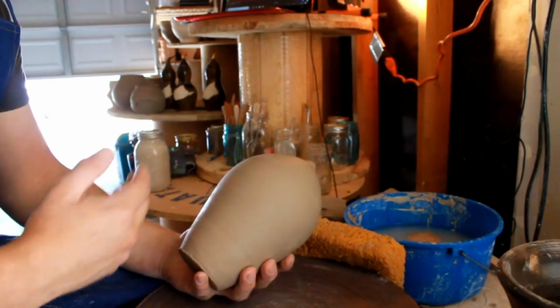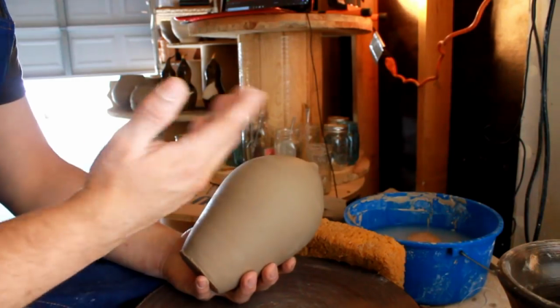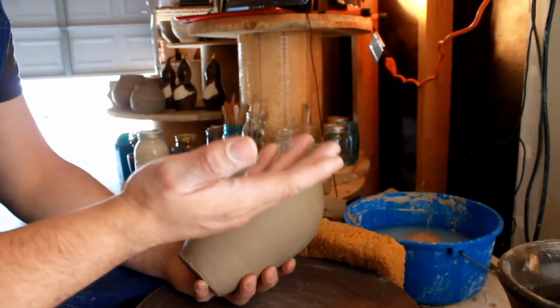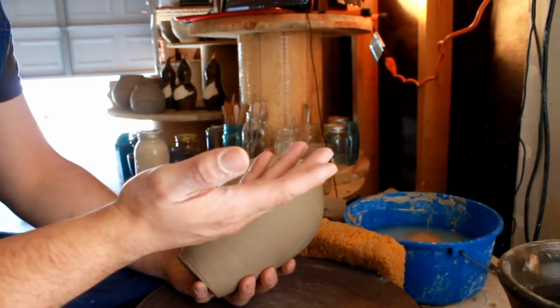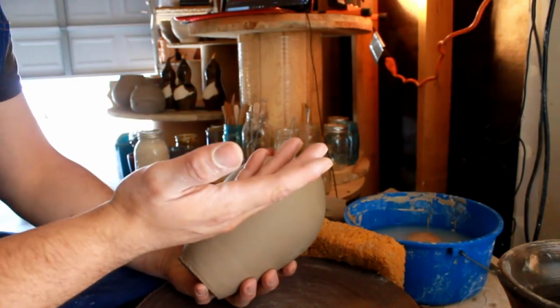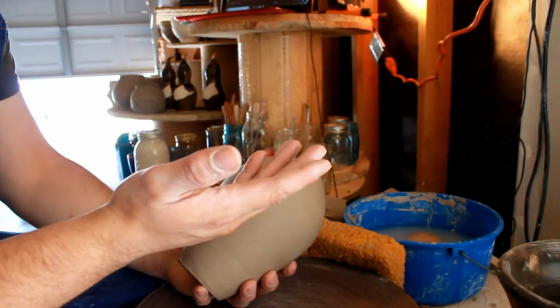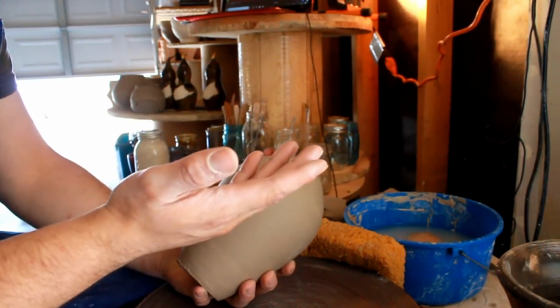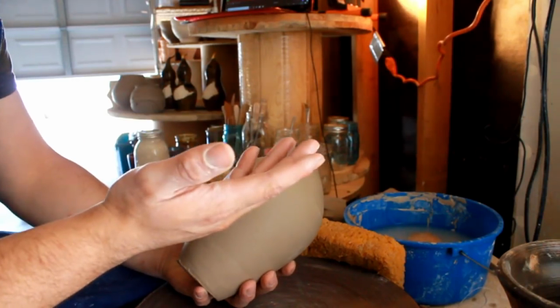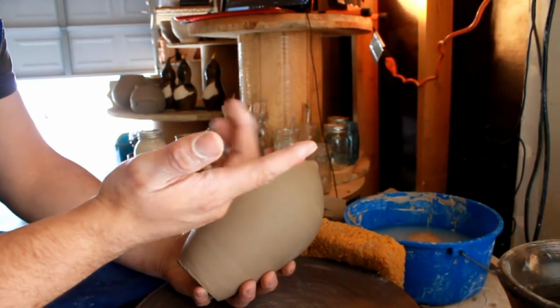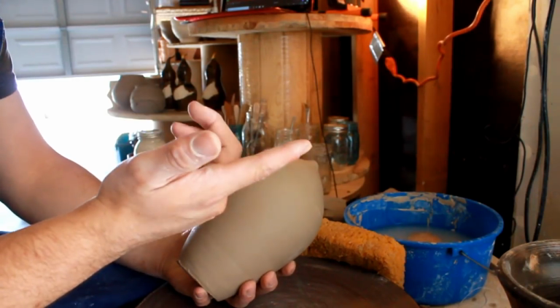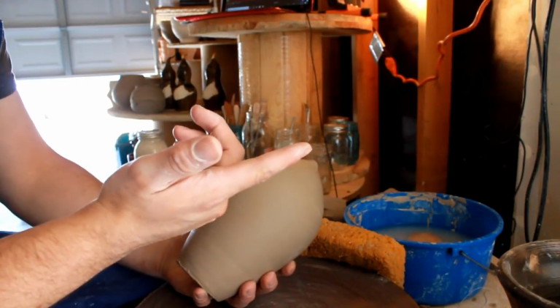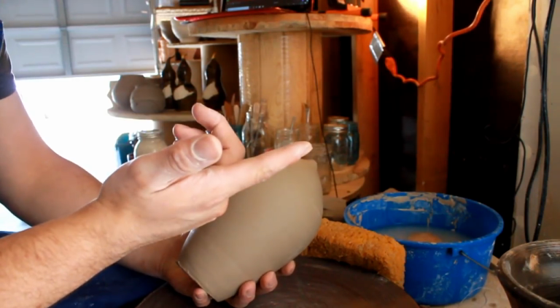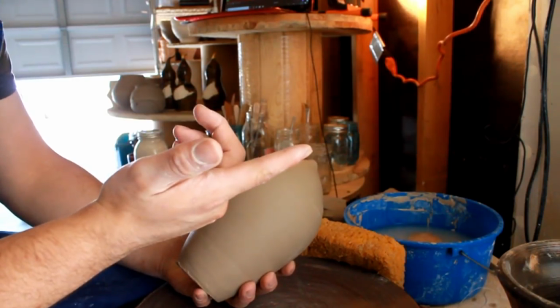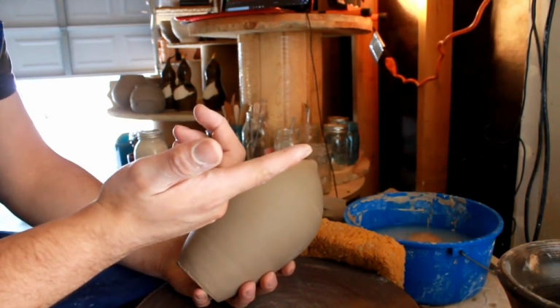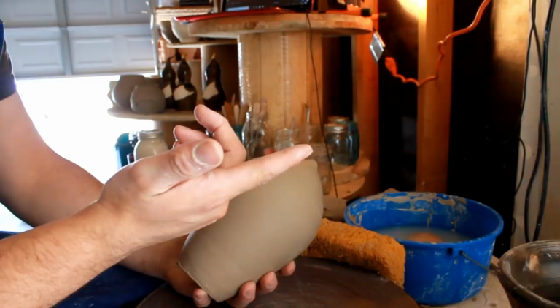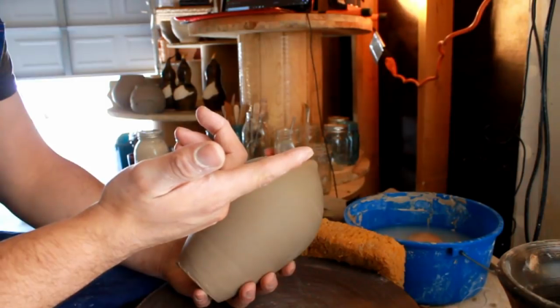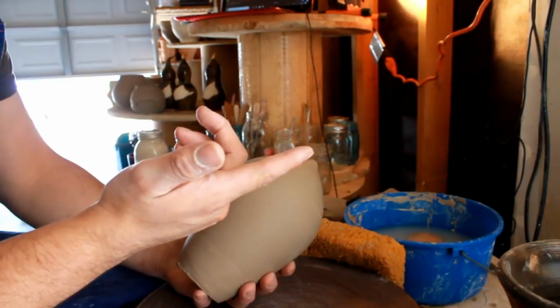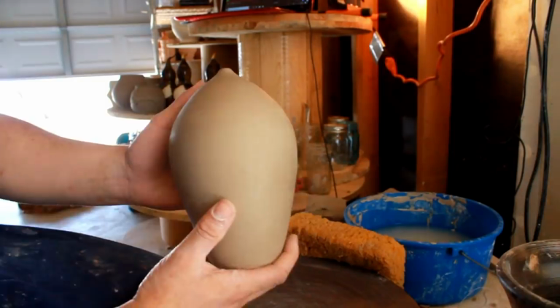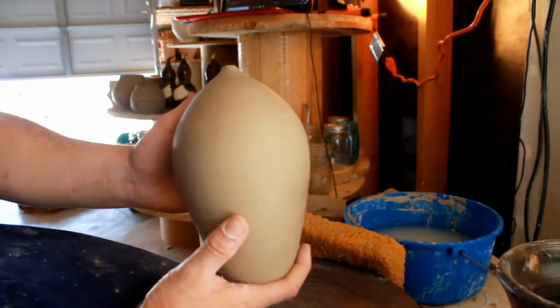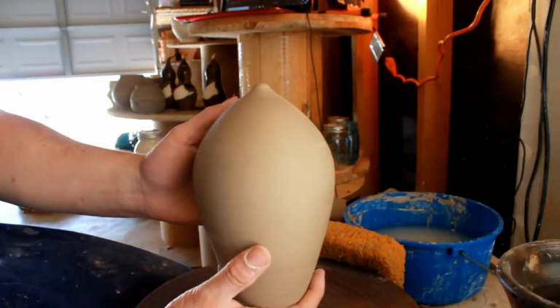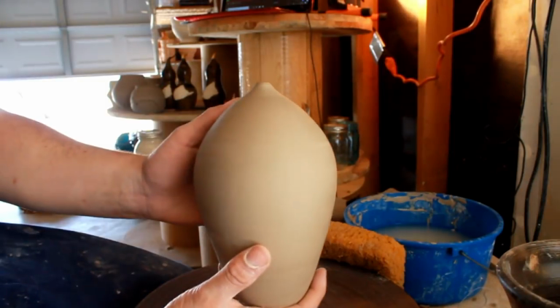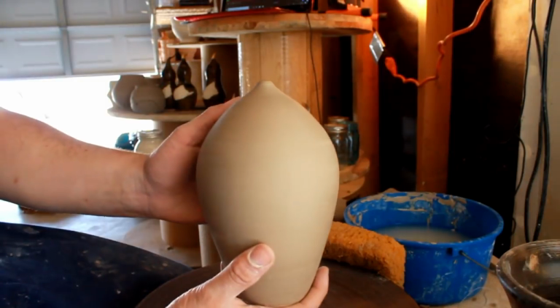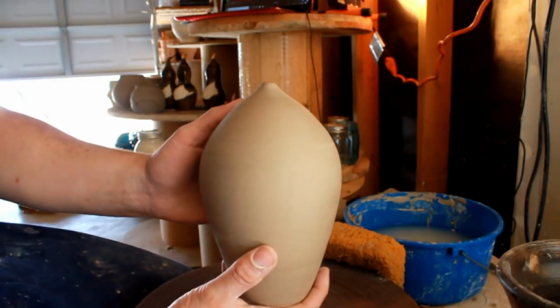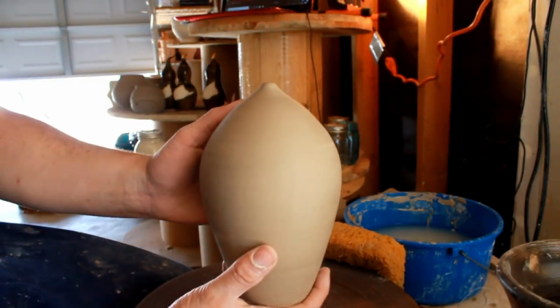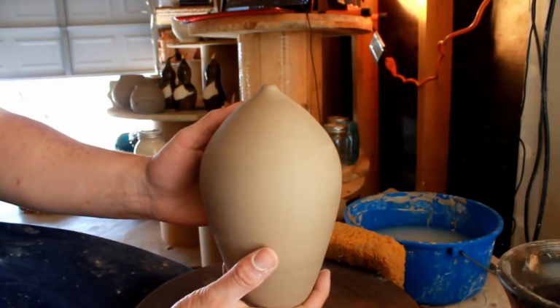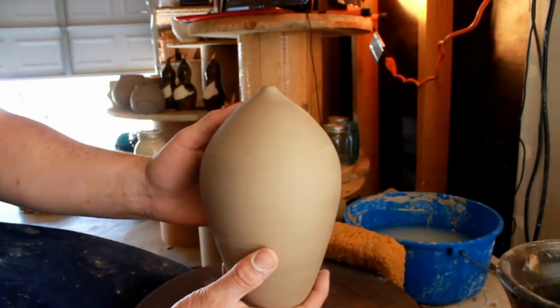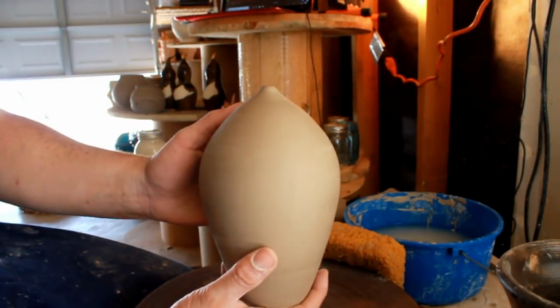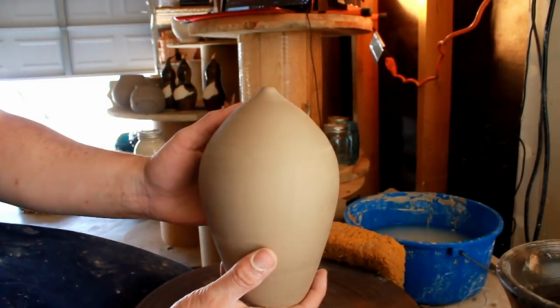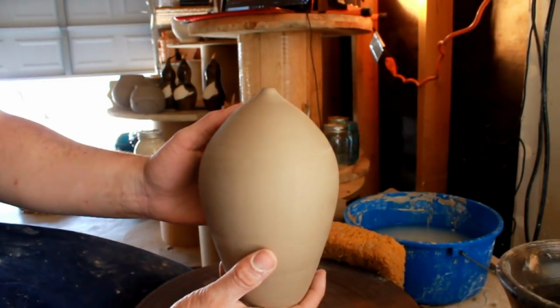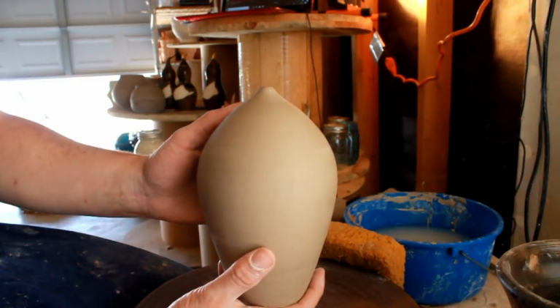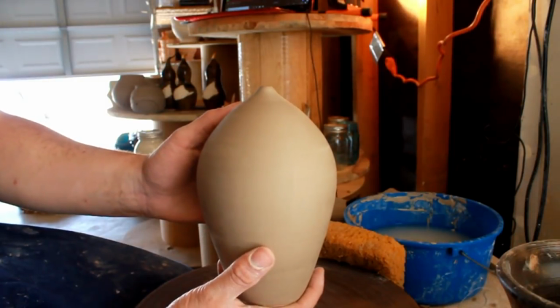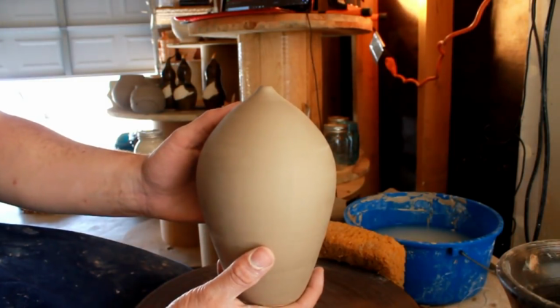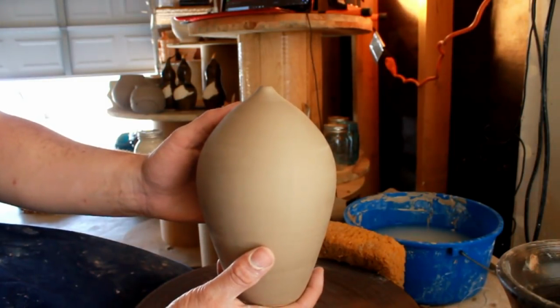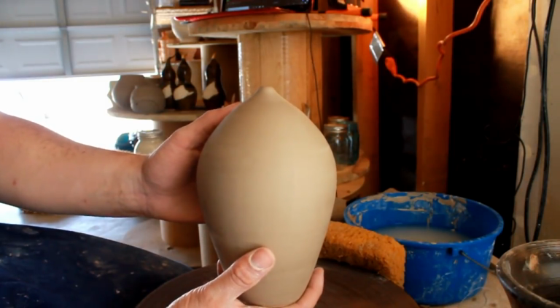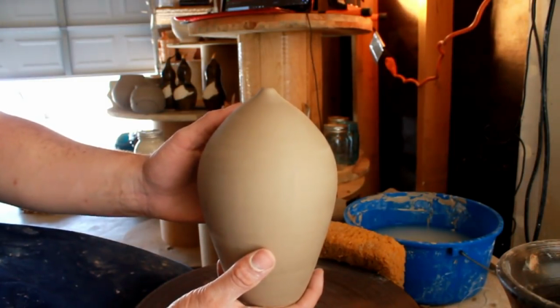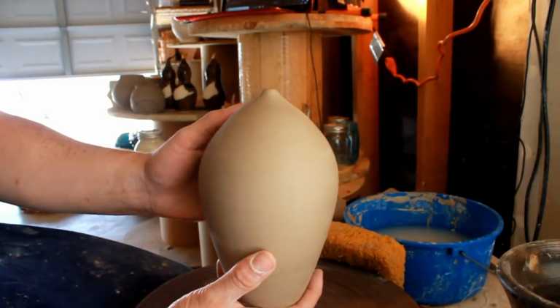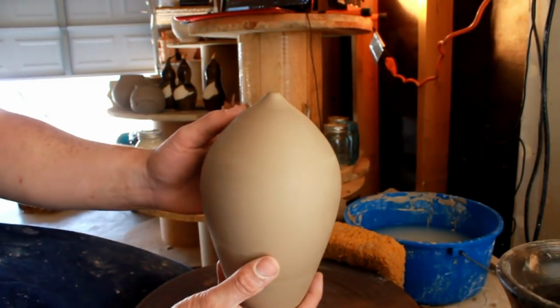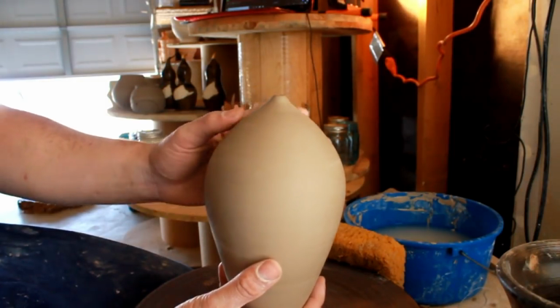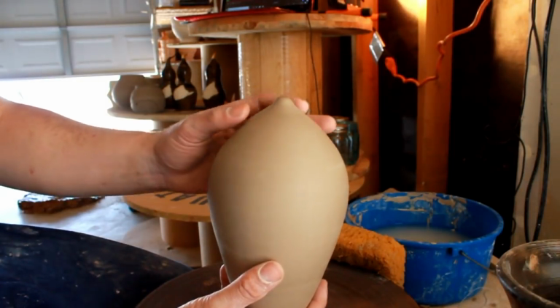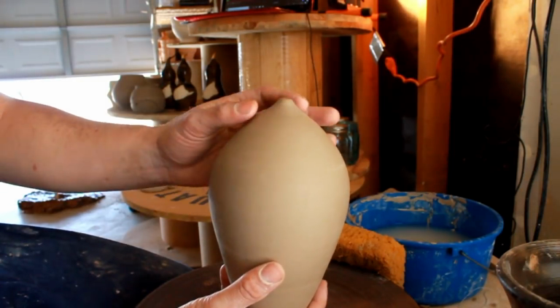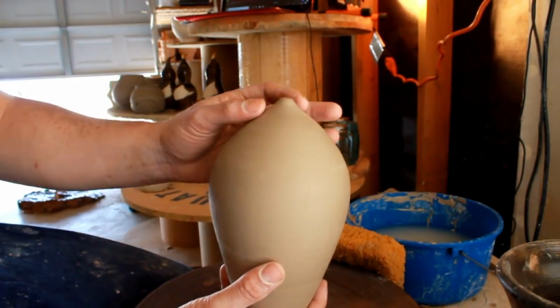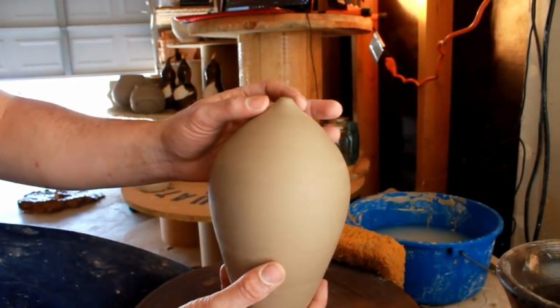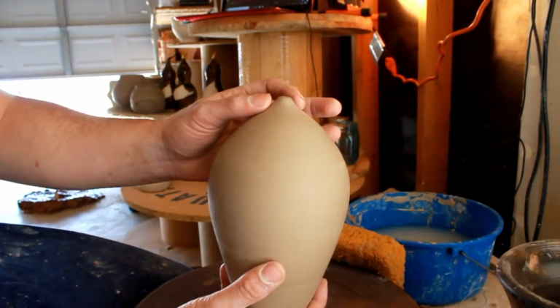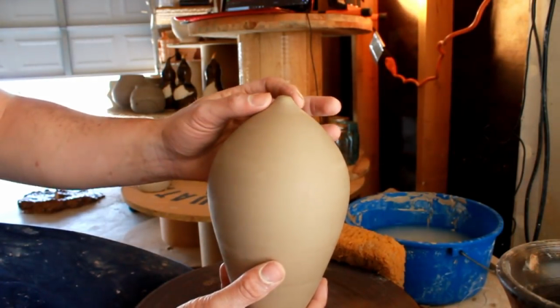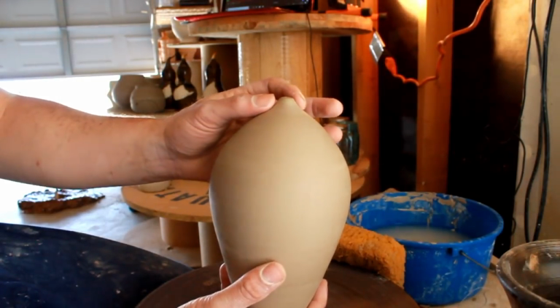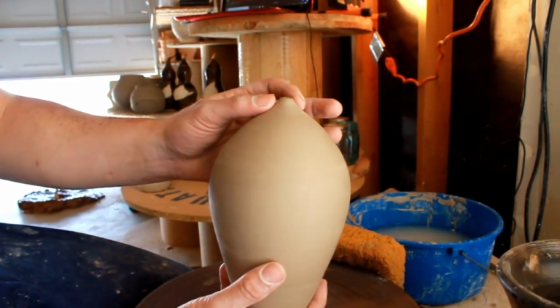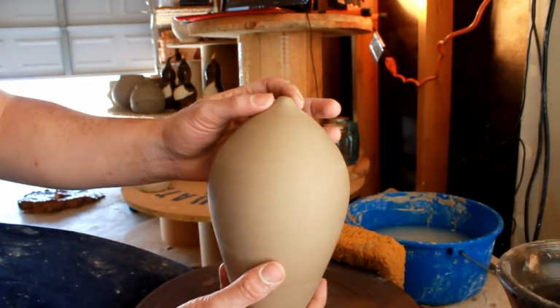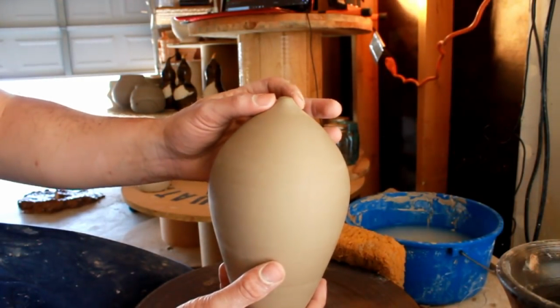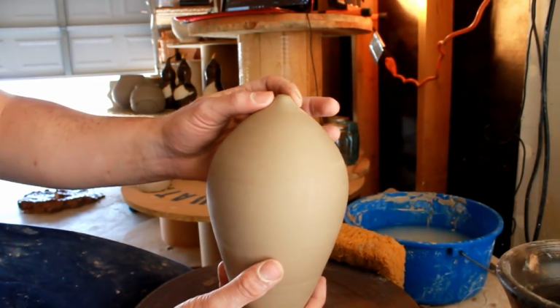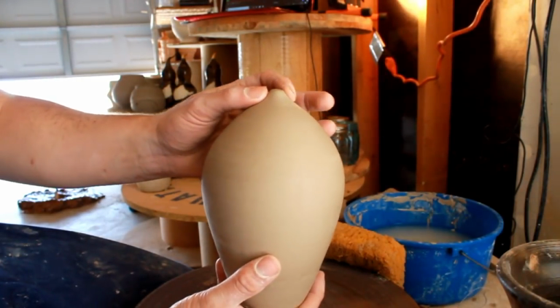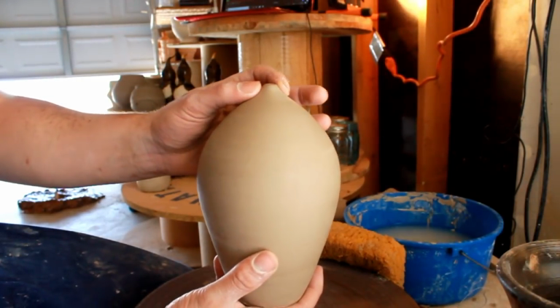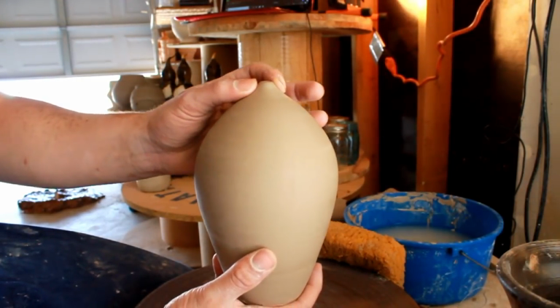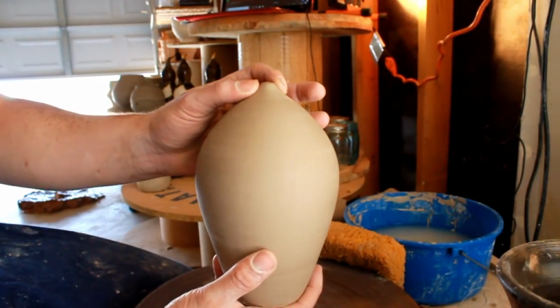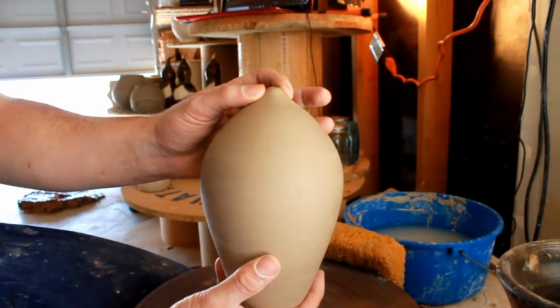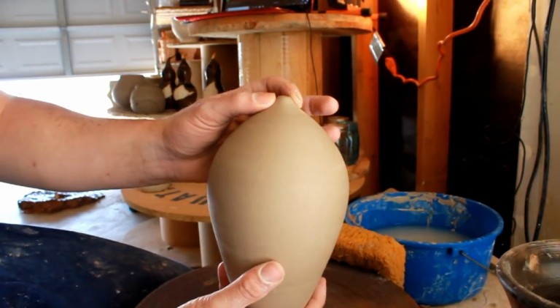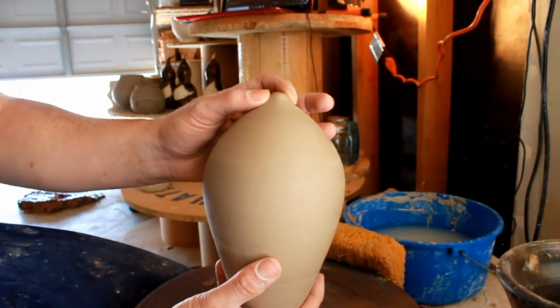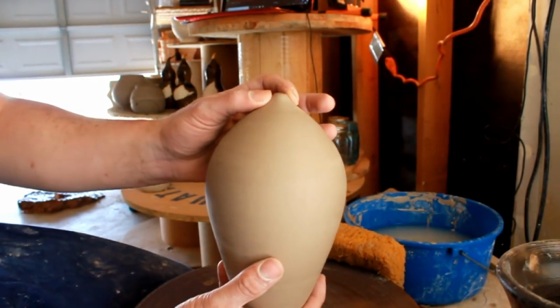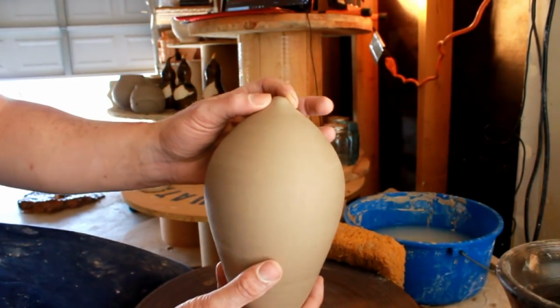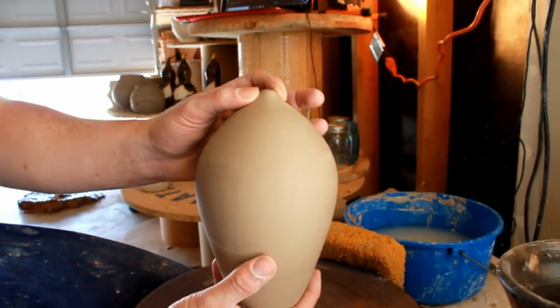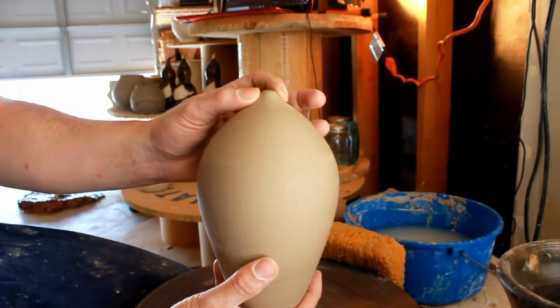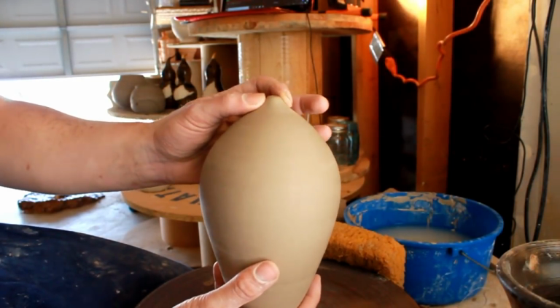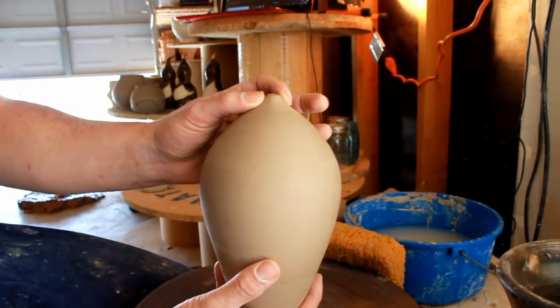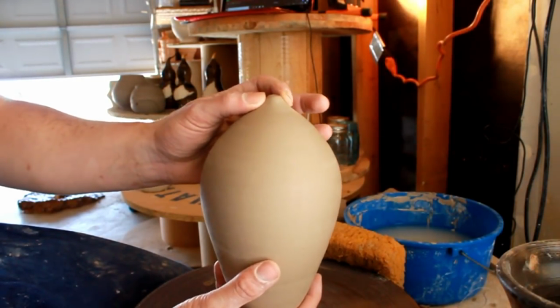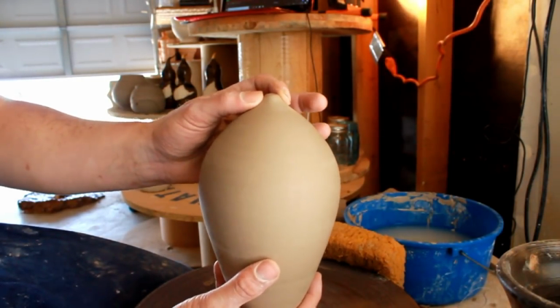Hello you dirty potters, how are you today? Today we're going to talk about trying to trim those pieces with very very small to no tops at all.